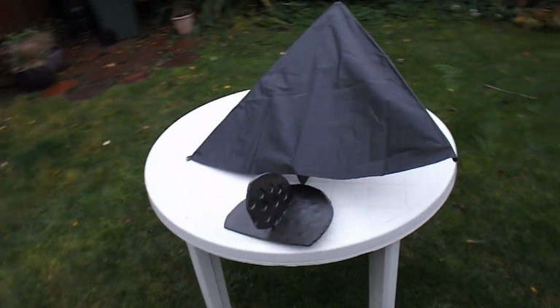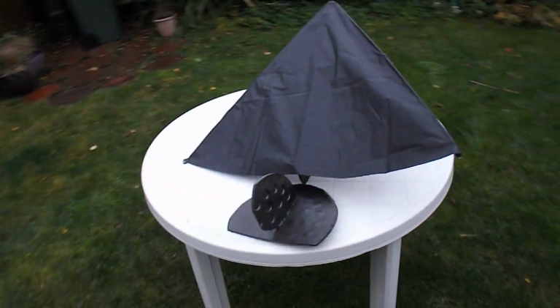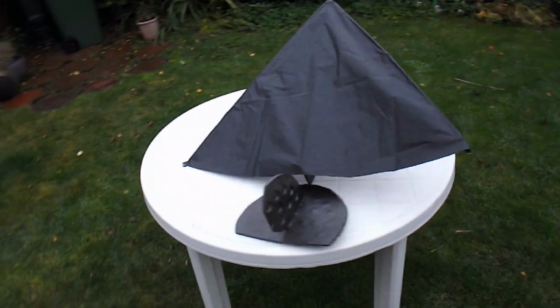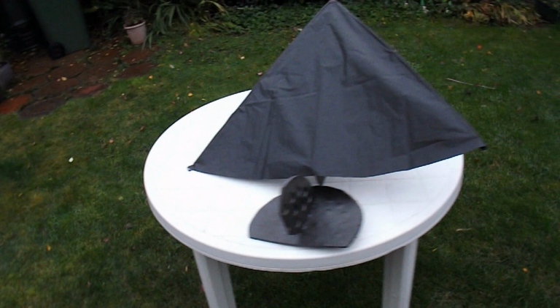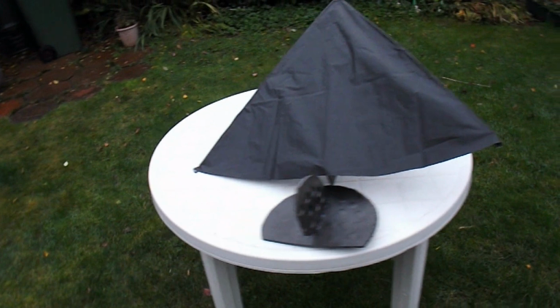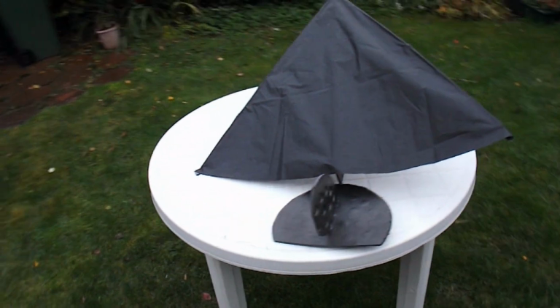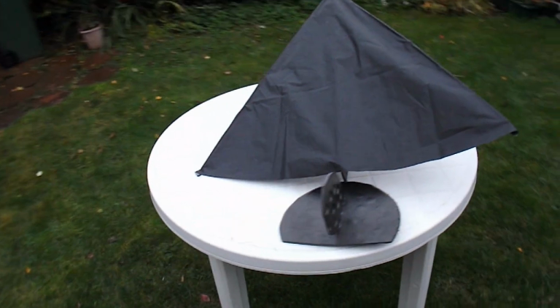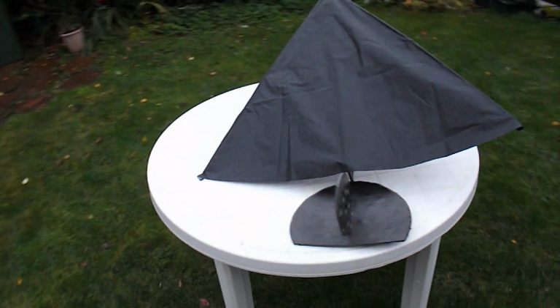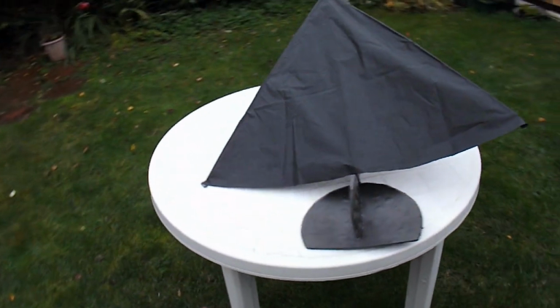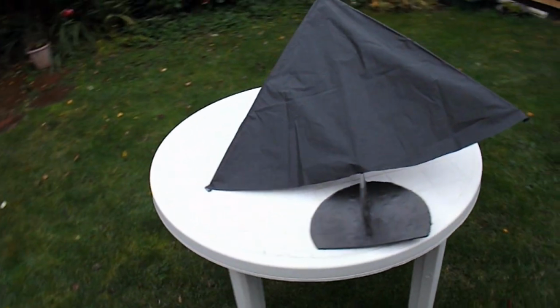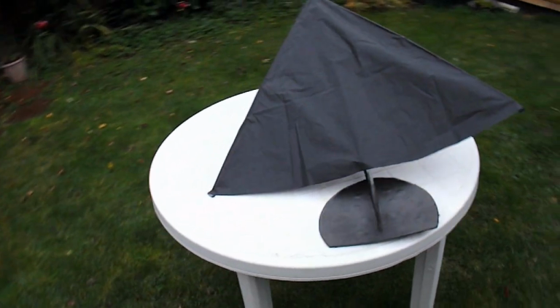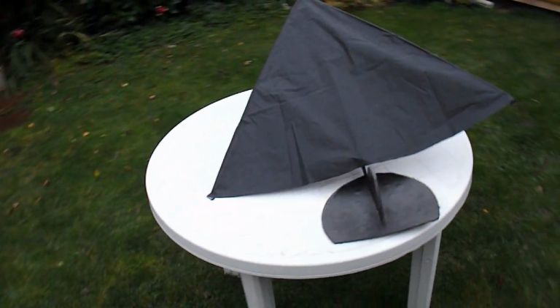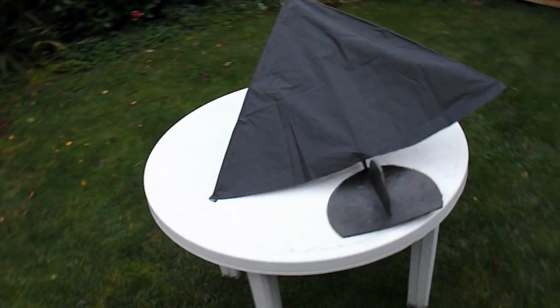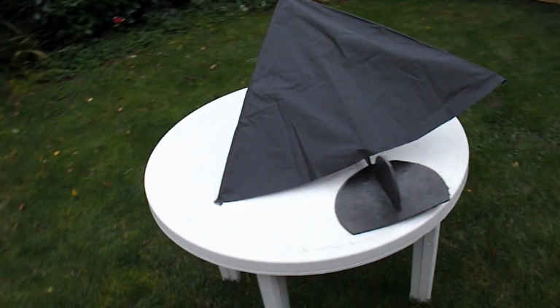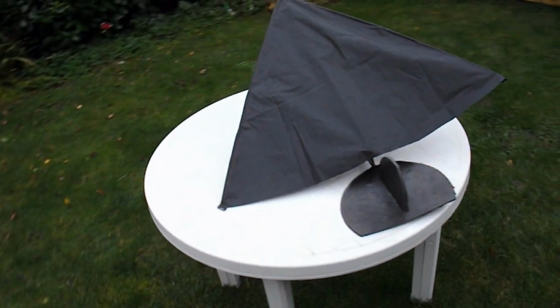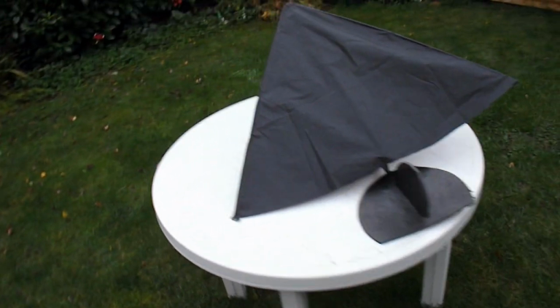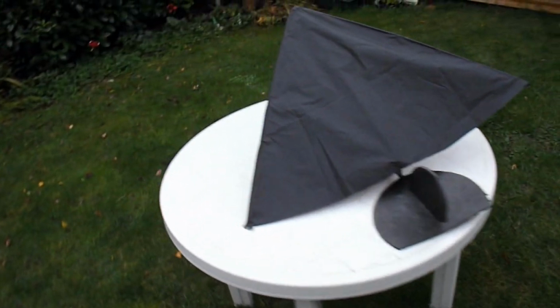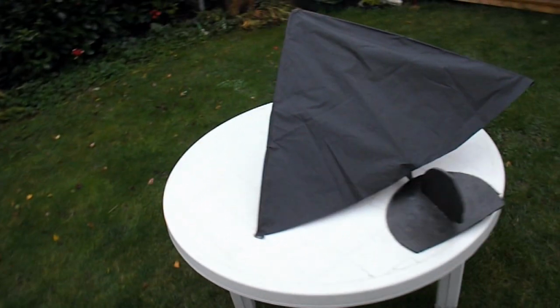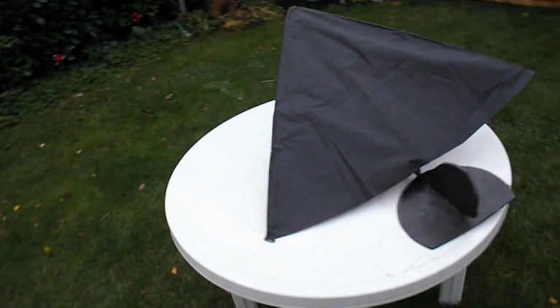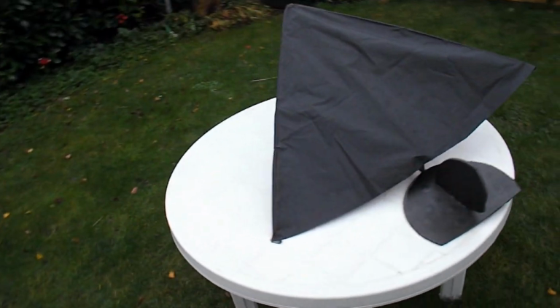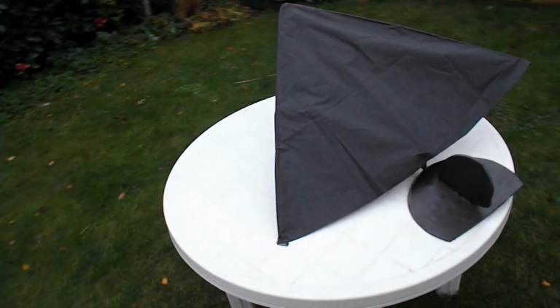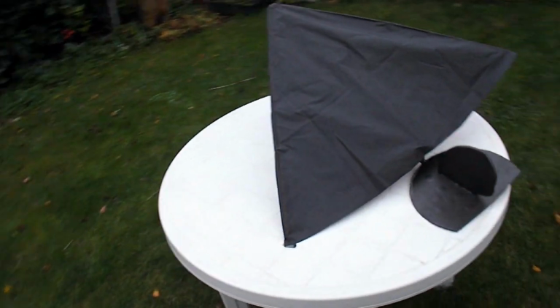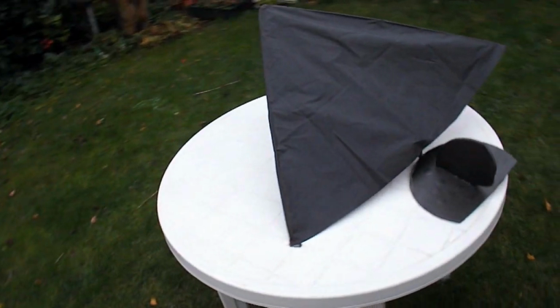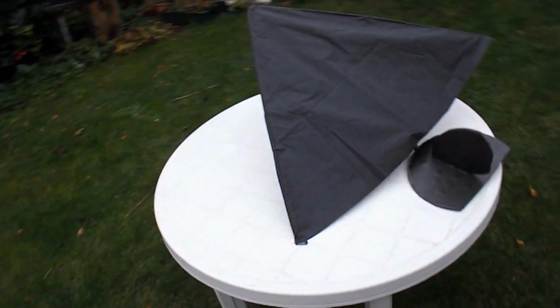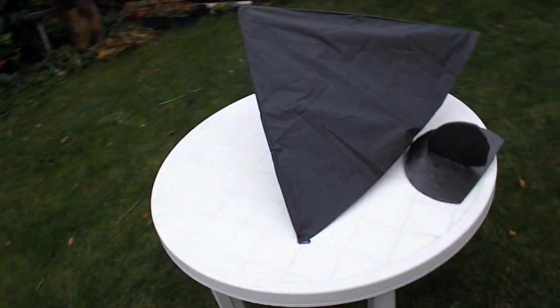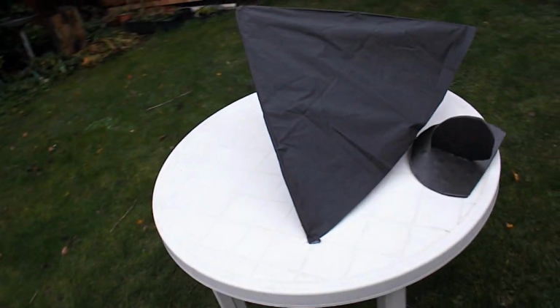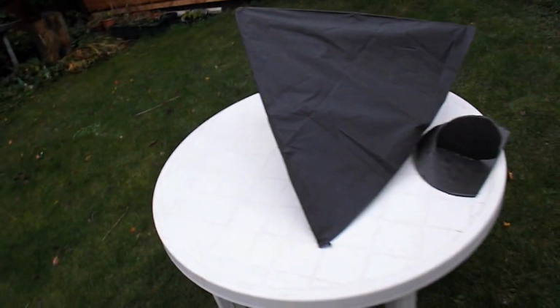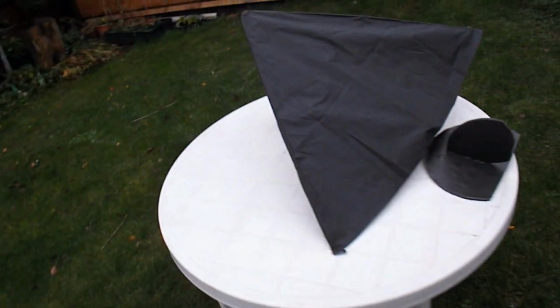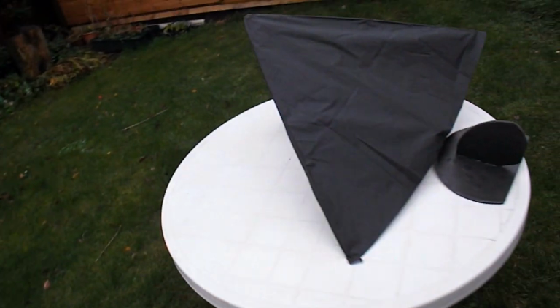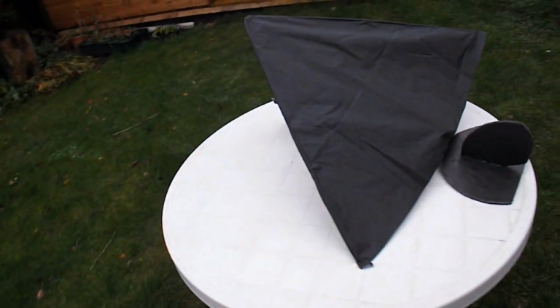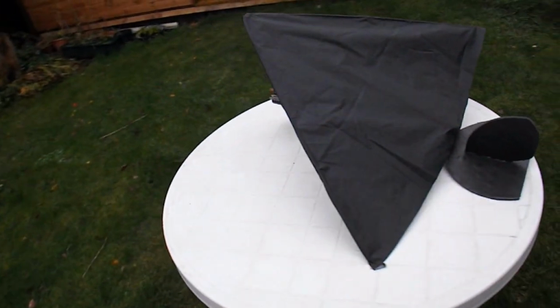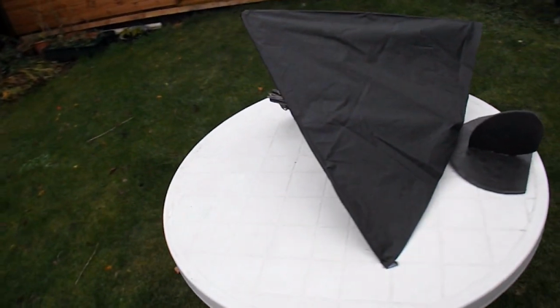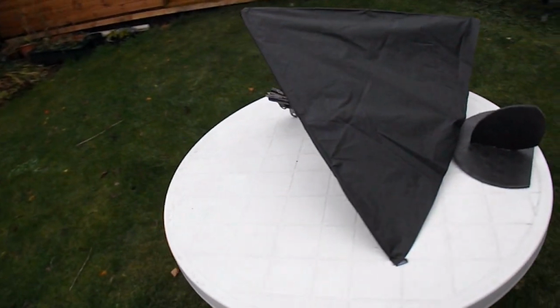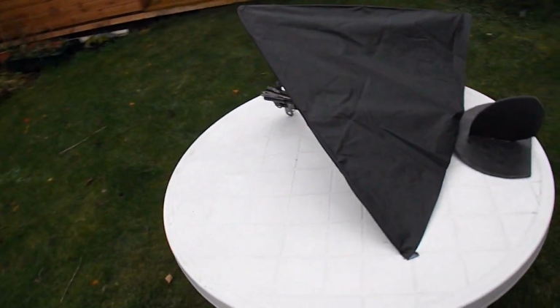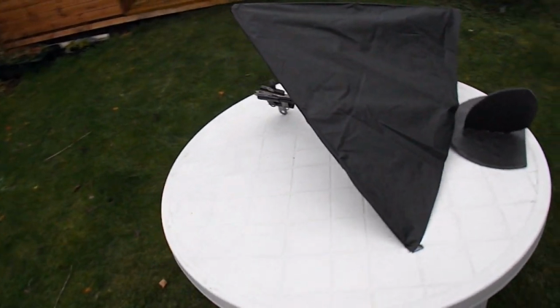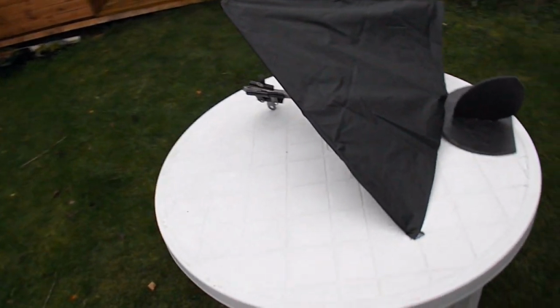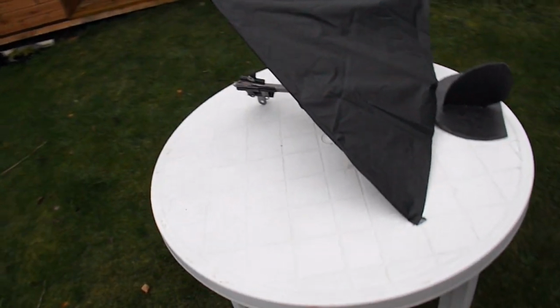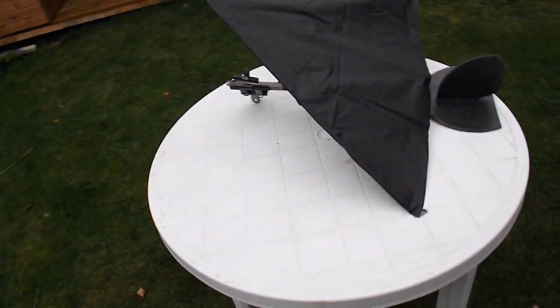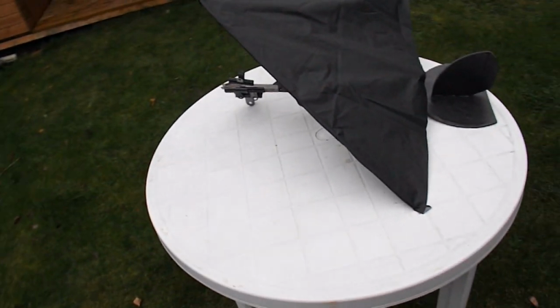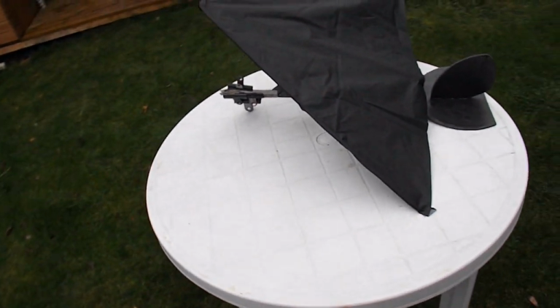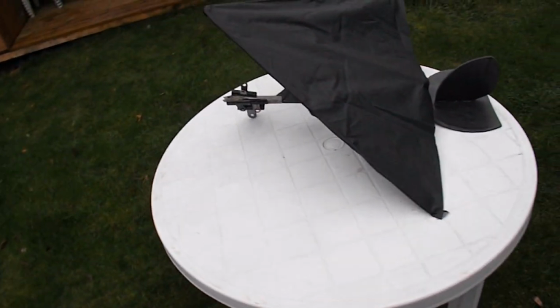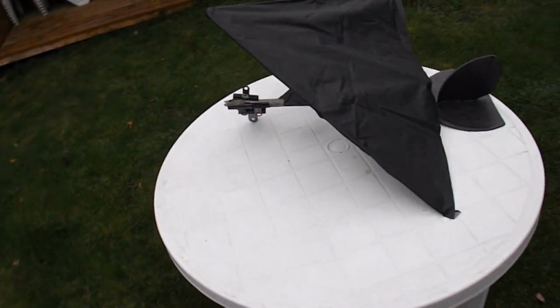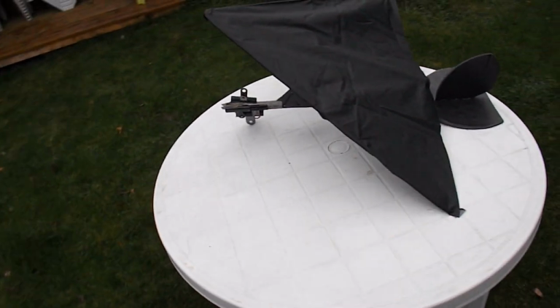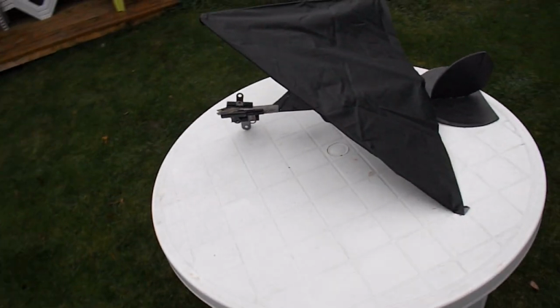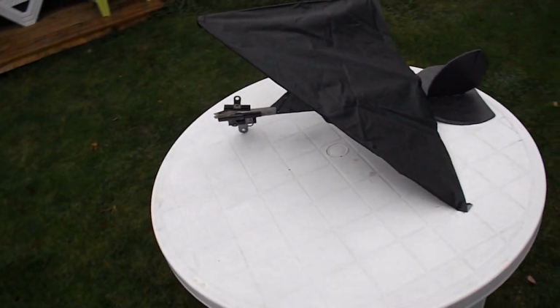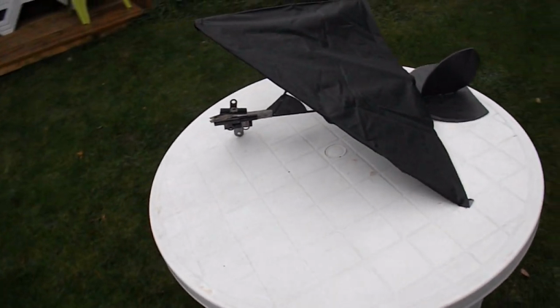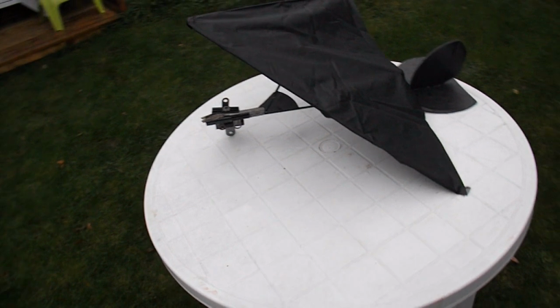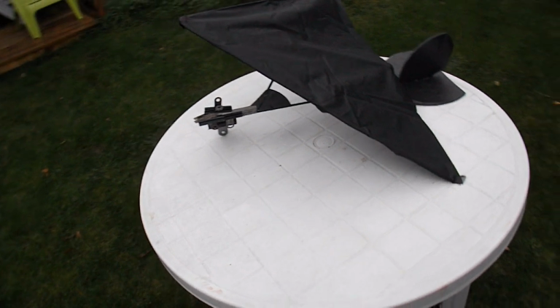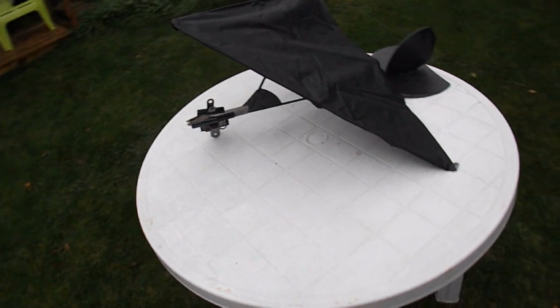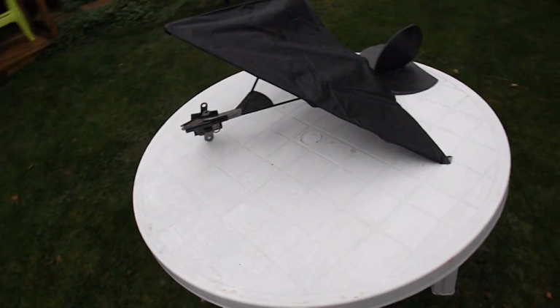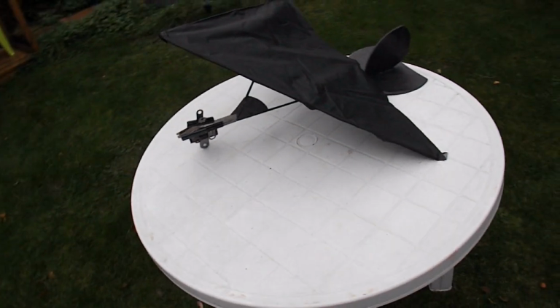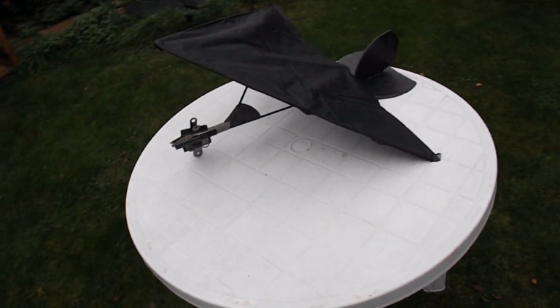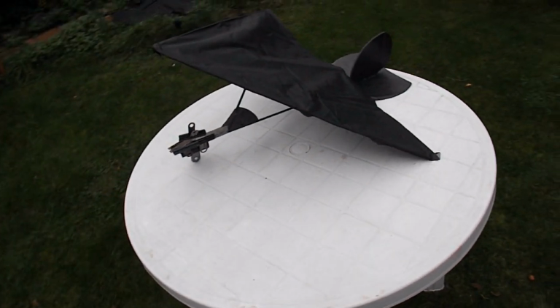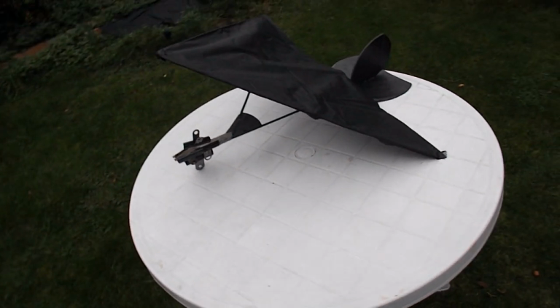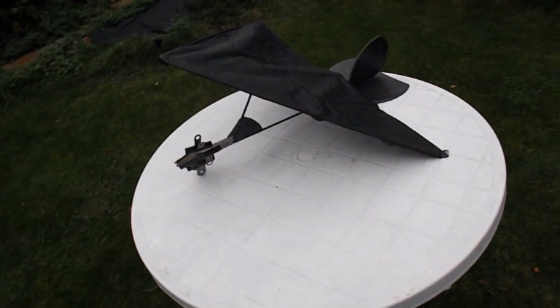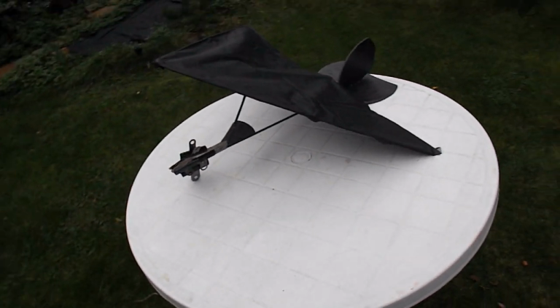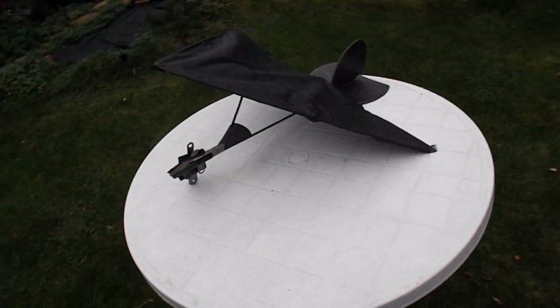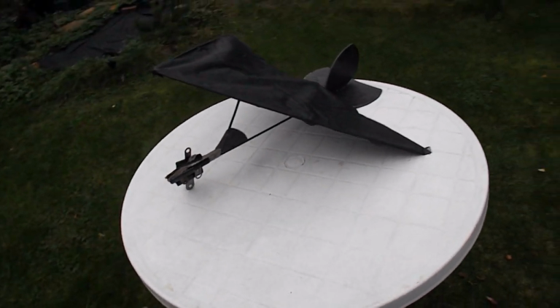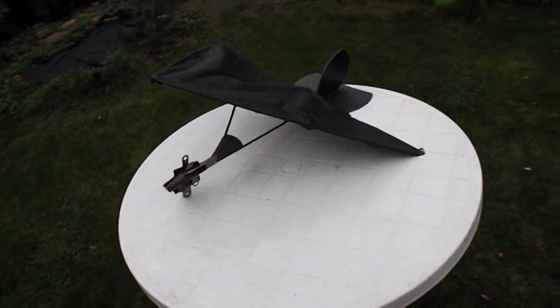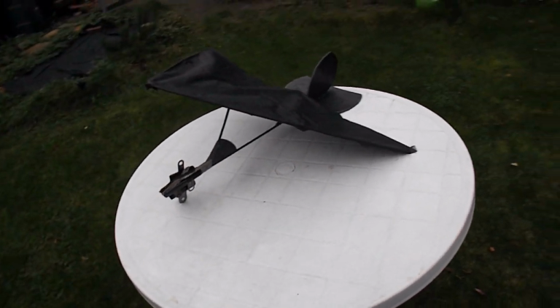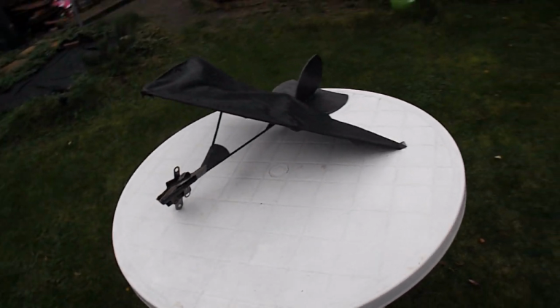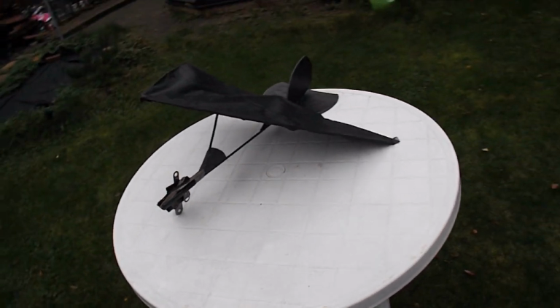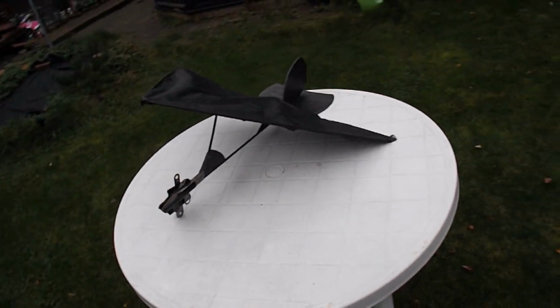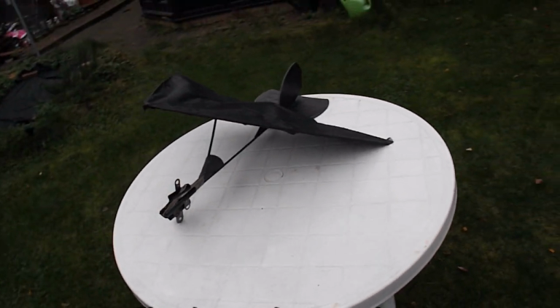Well that seems to work — it could do with some trimming and some tidying up, but we've got a glider that works.